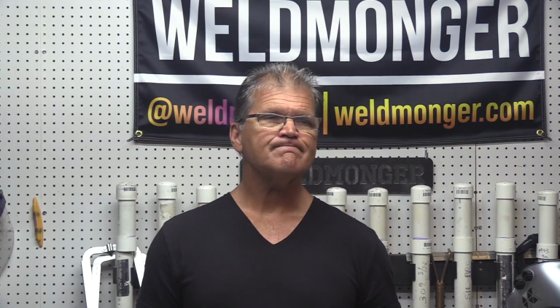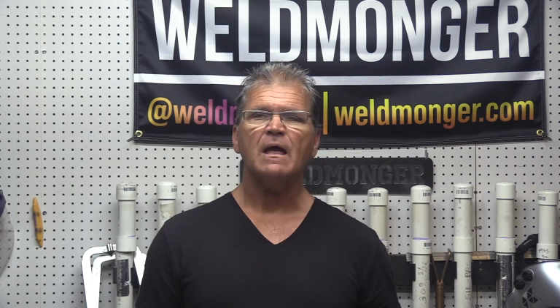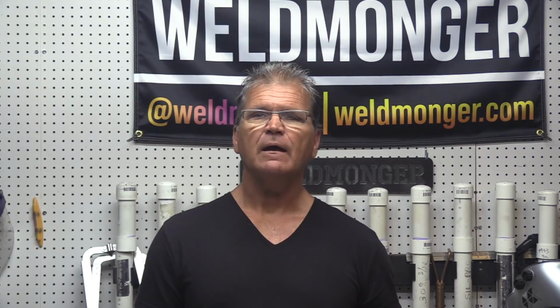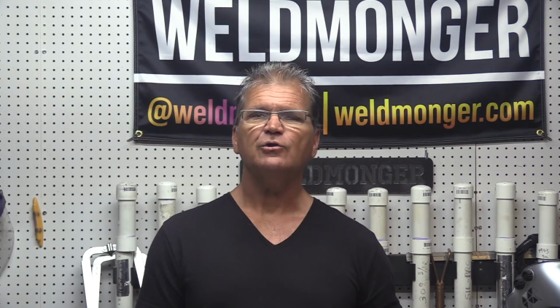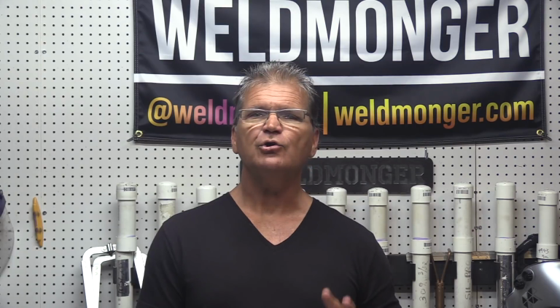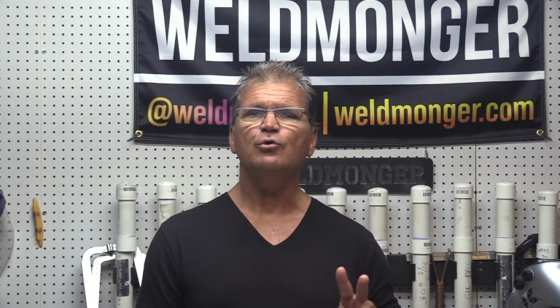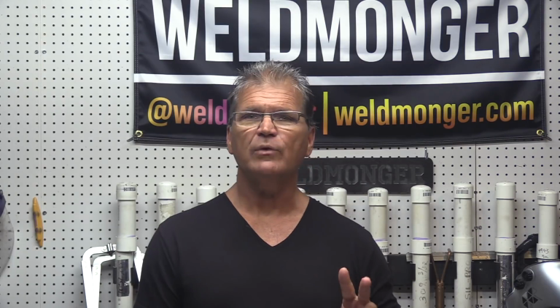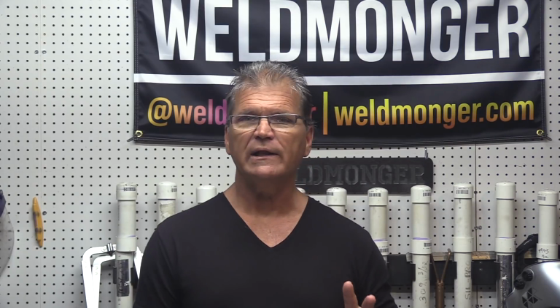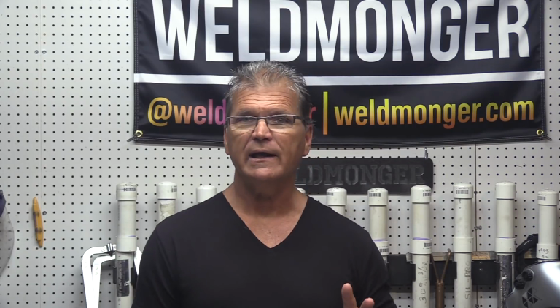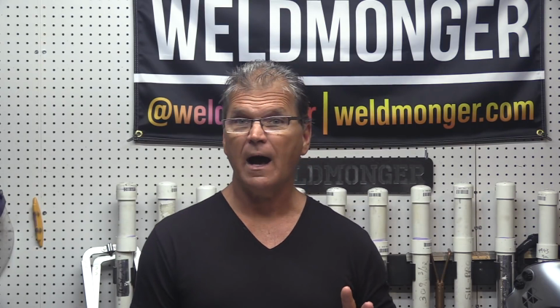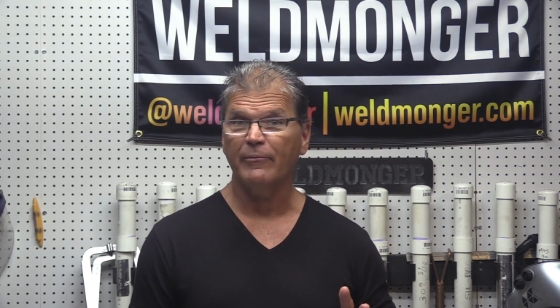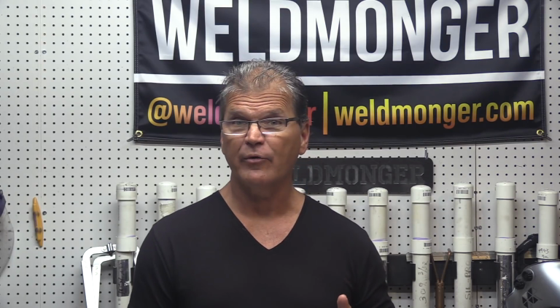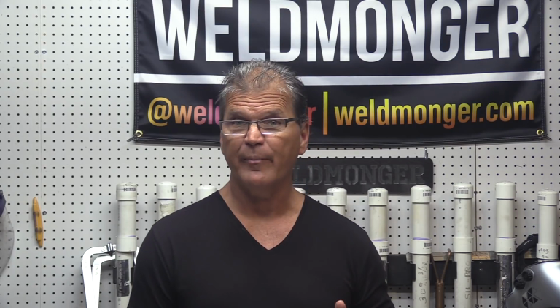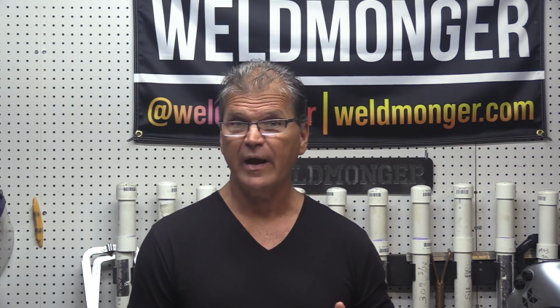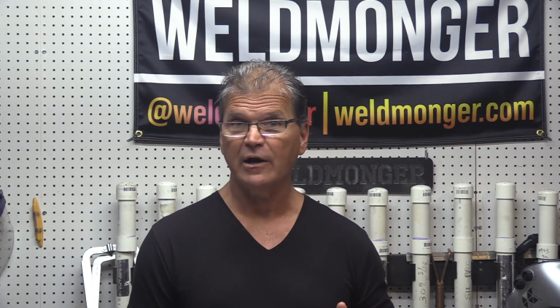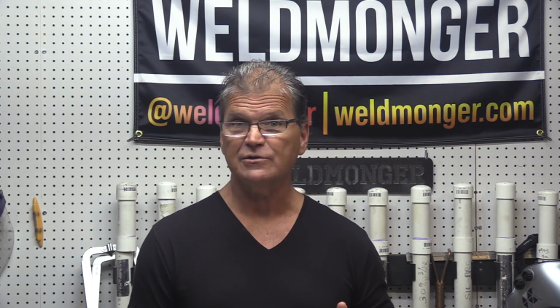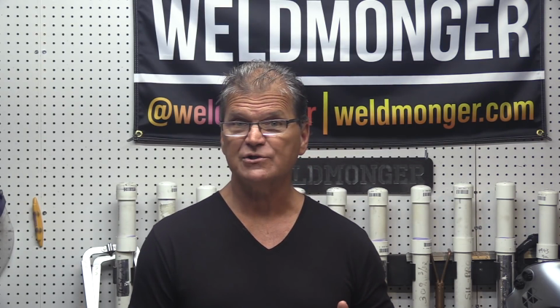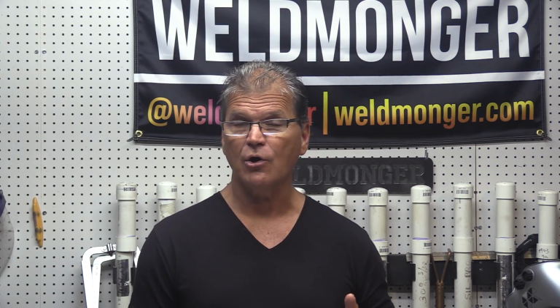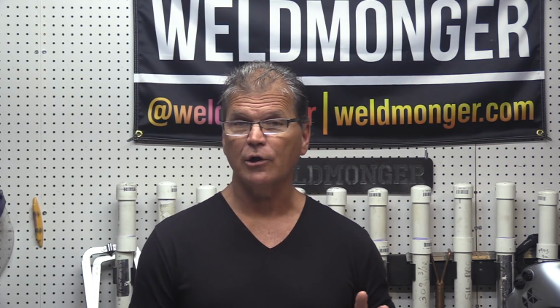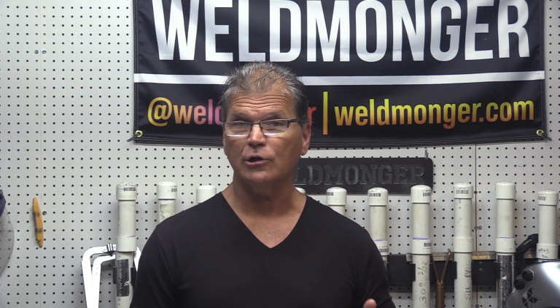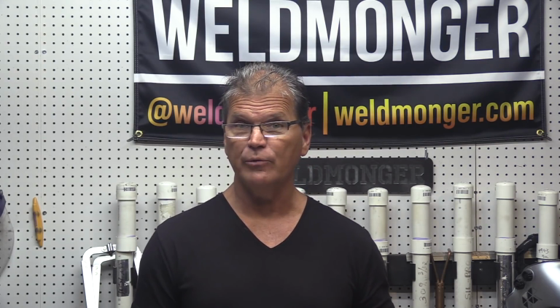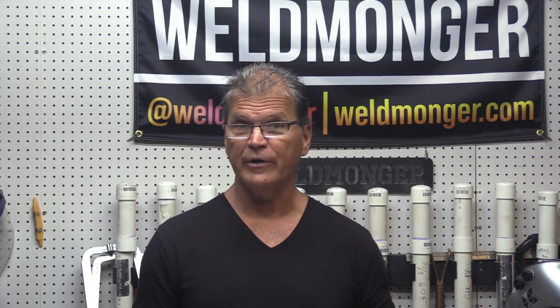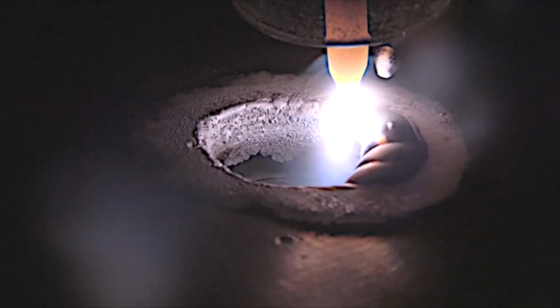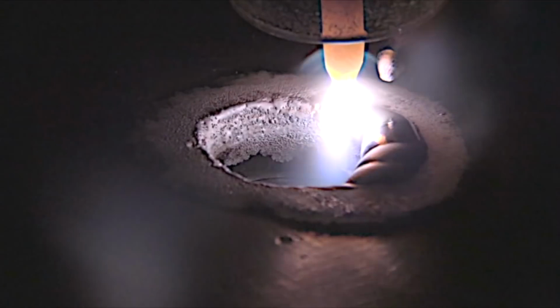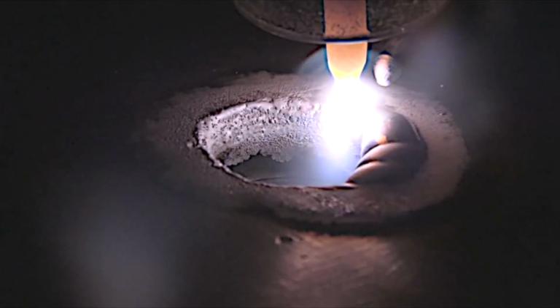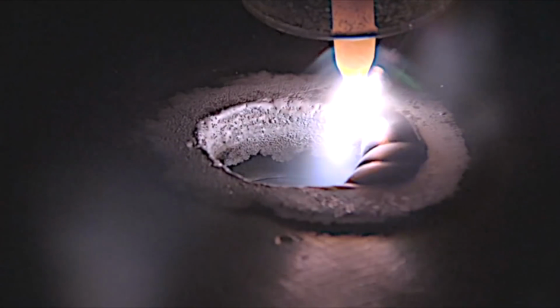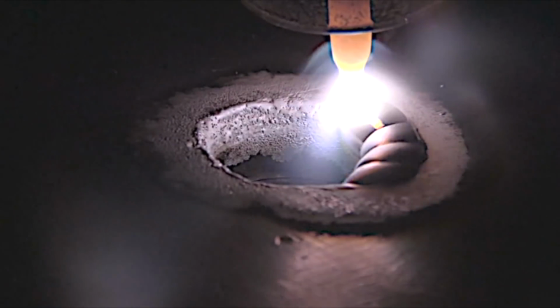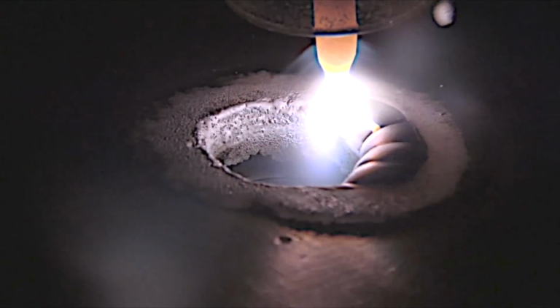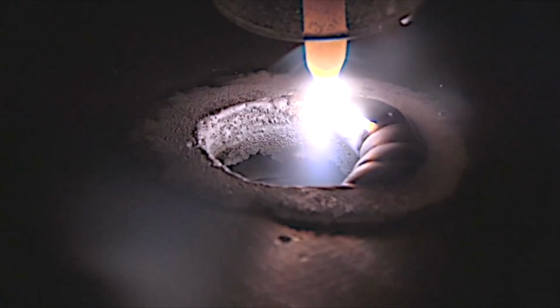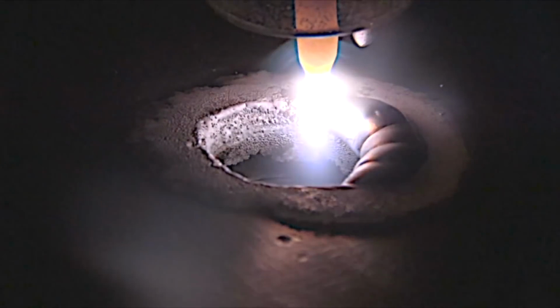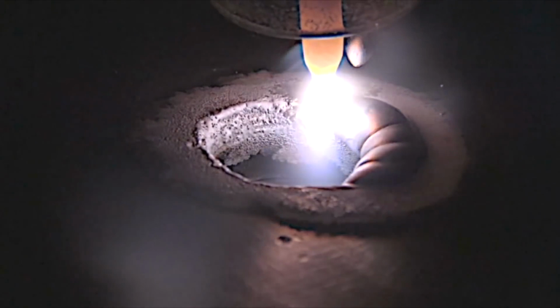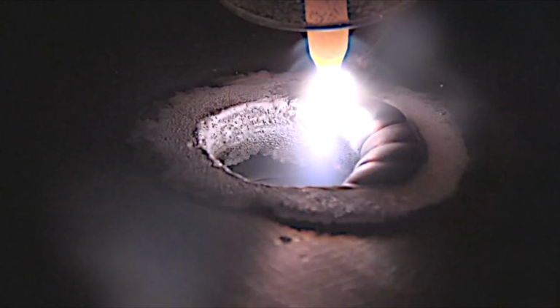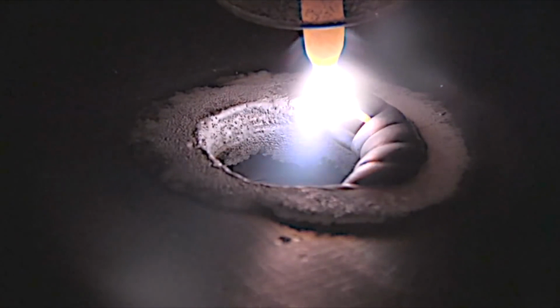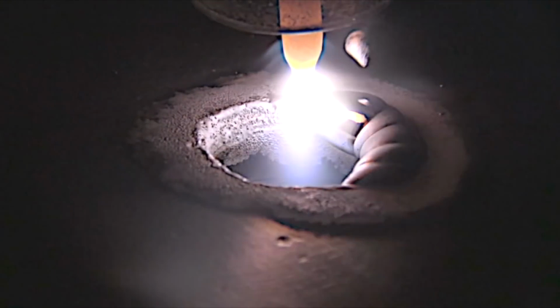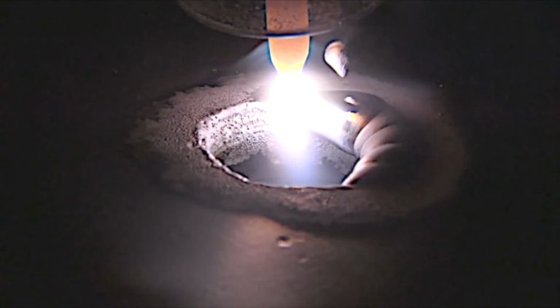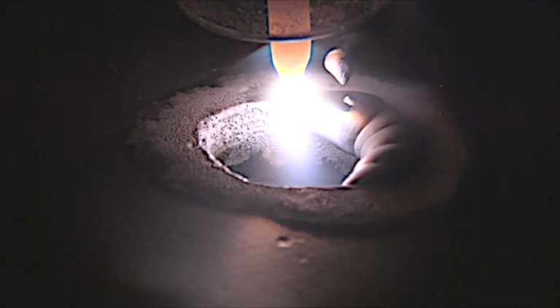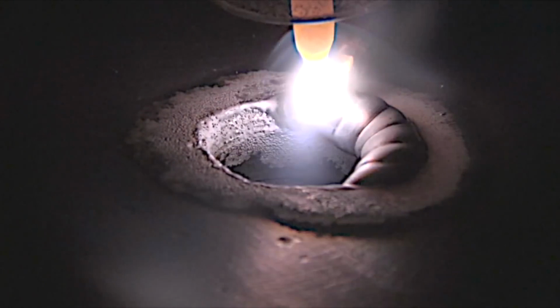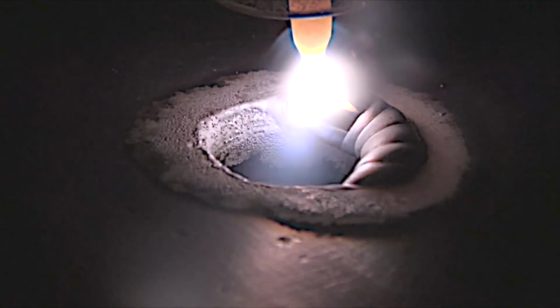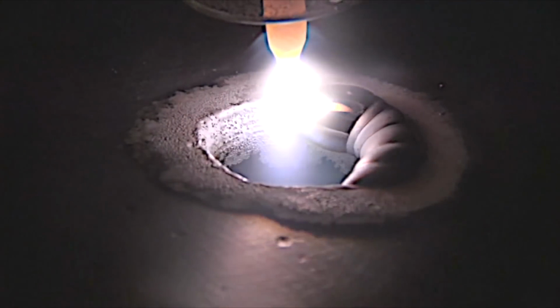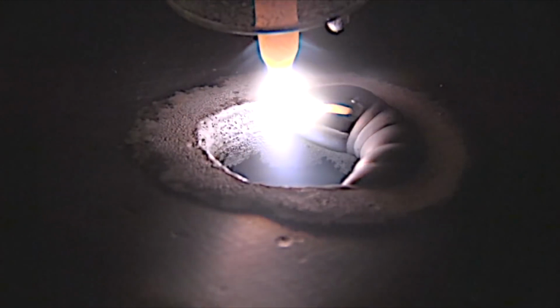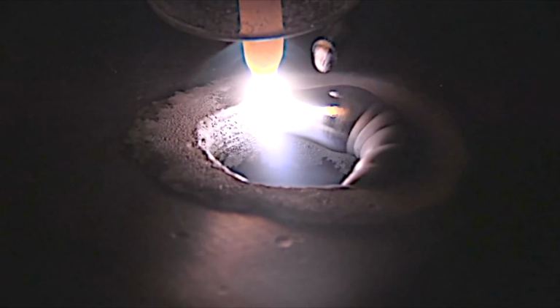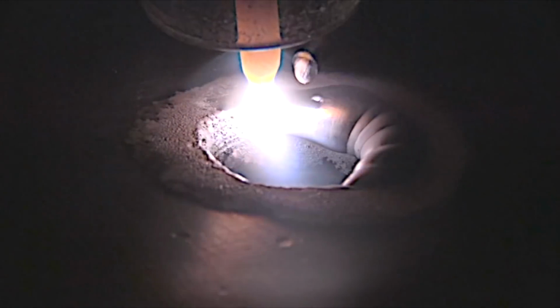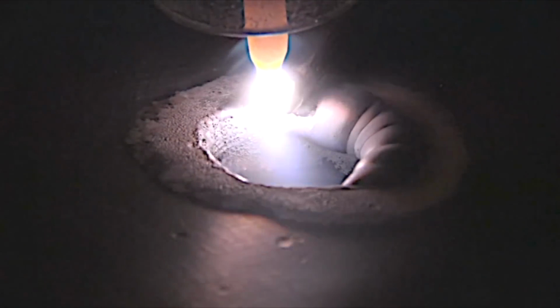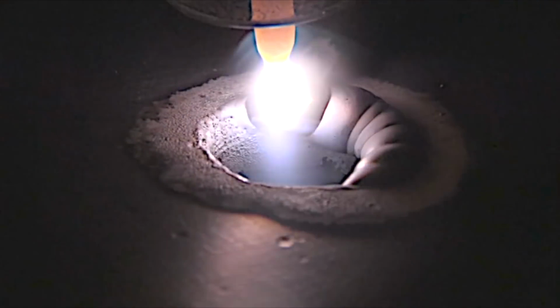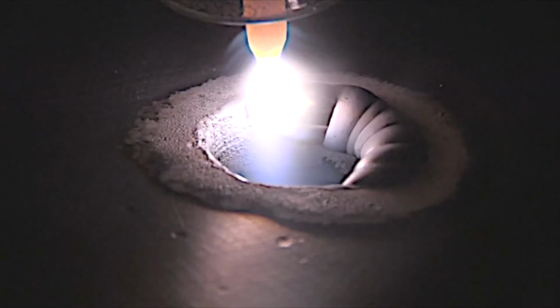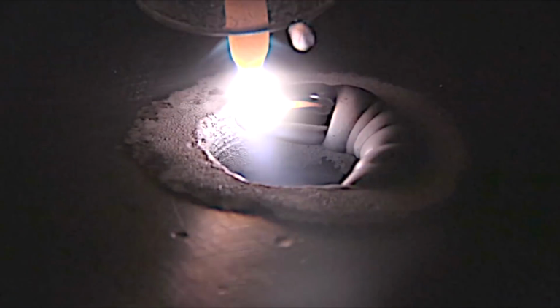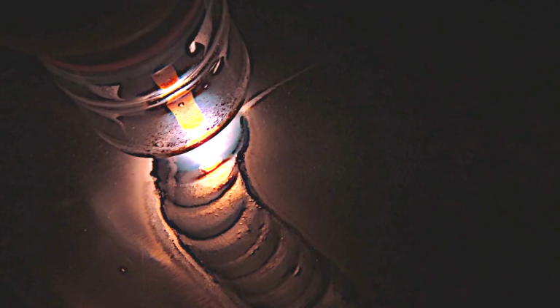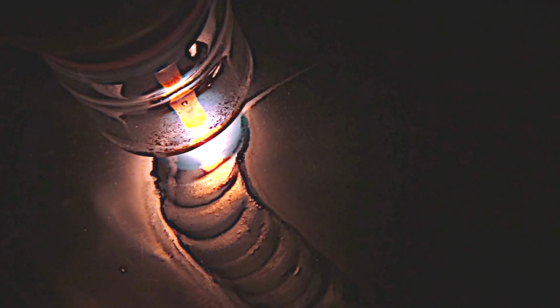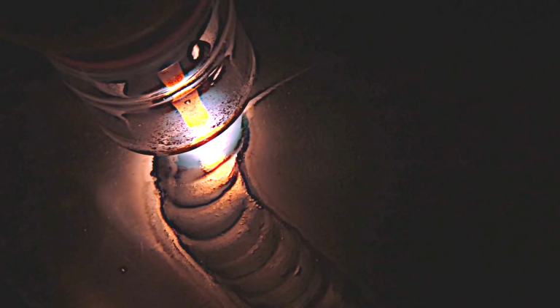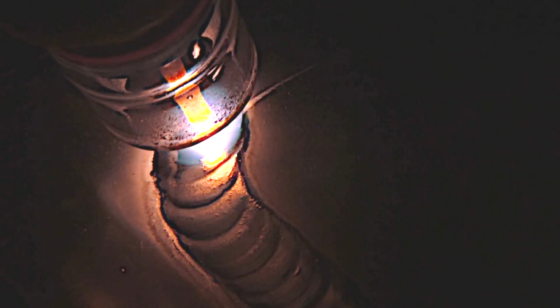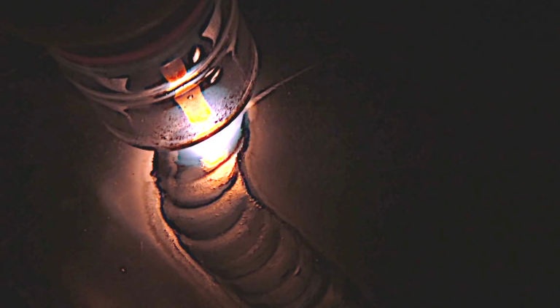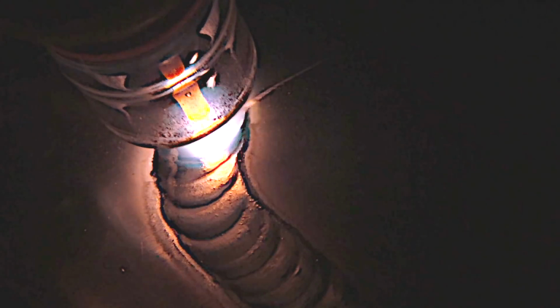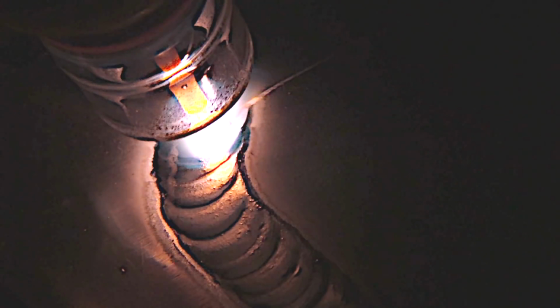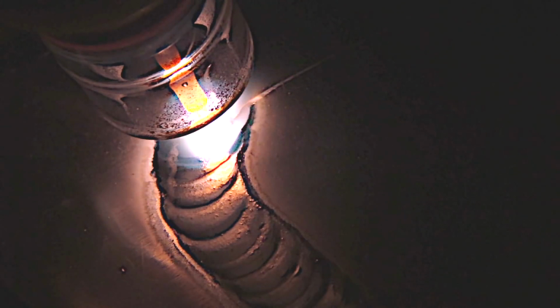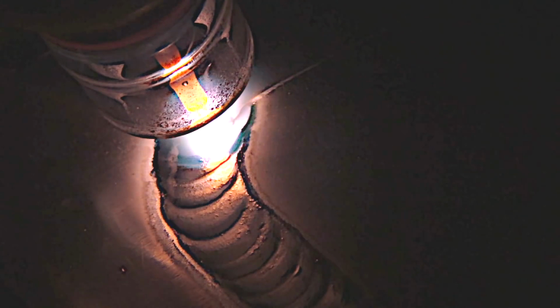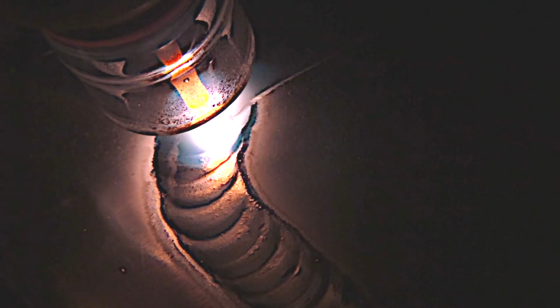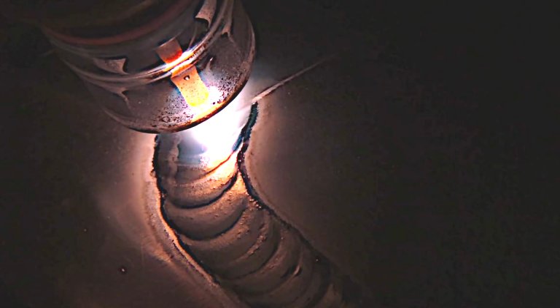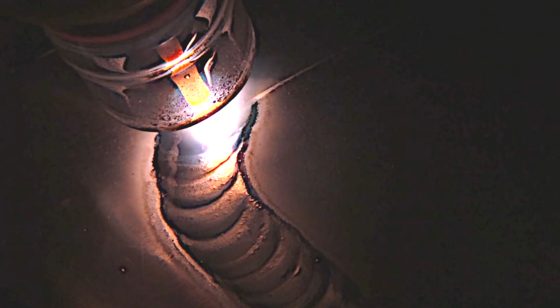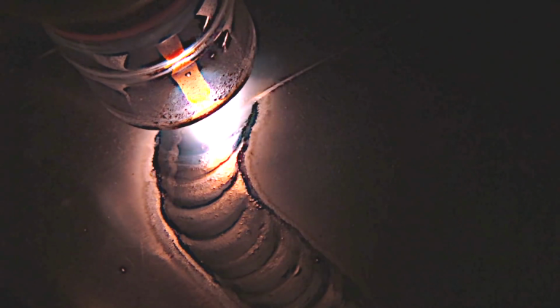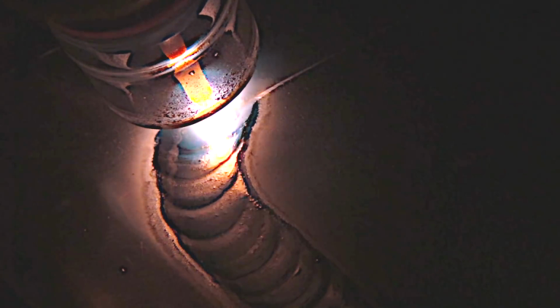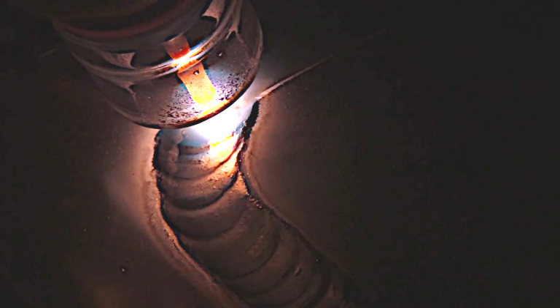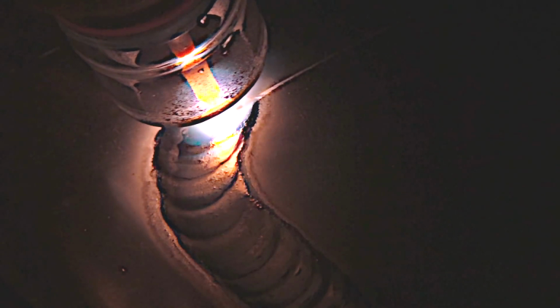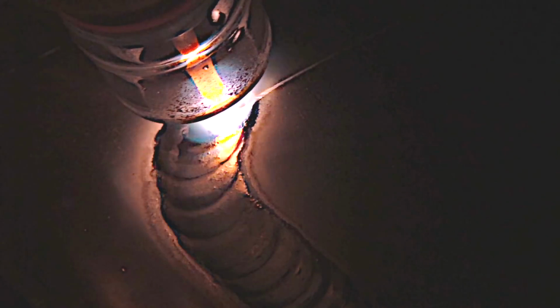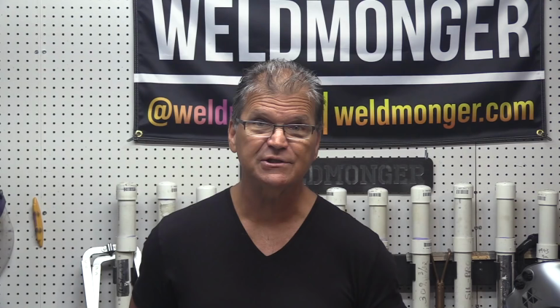Two really common repairs on aluminum are filling a hole and then a doubler patch, sometimes called a scab patch.